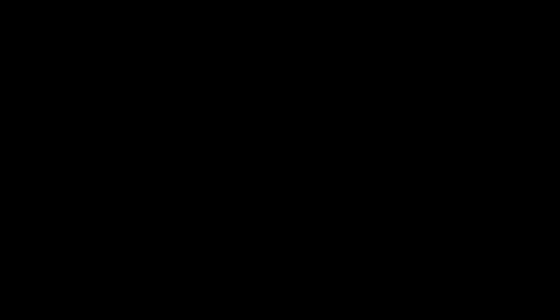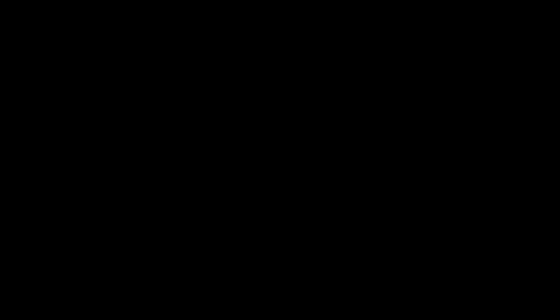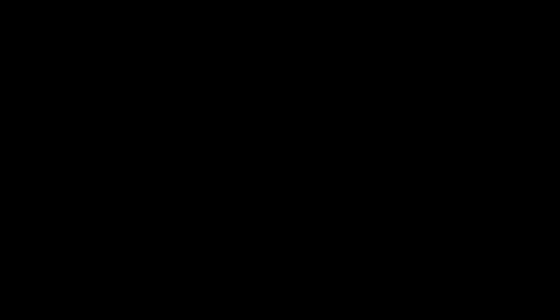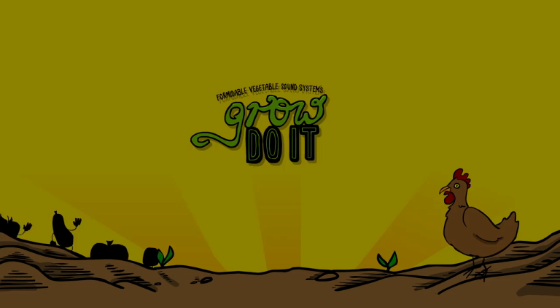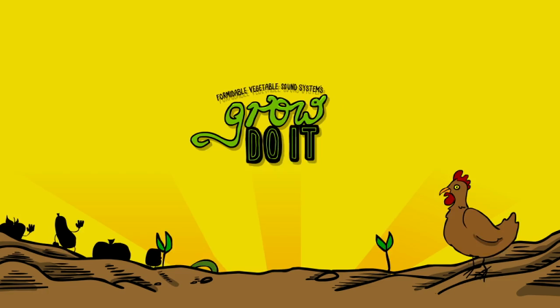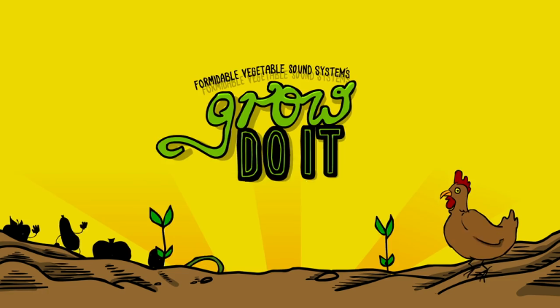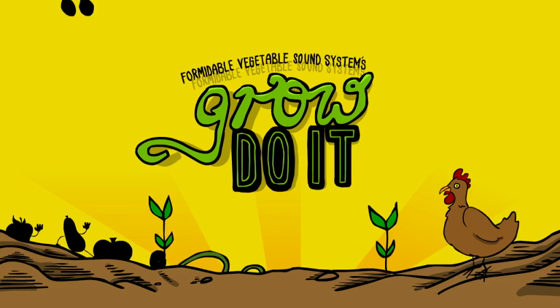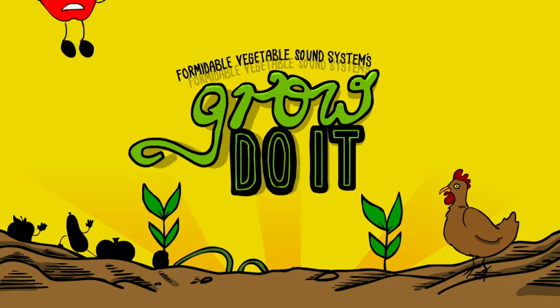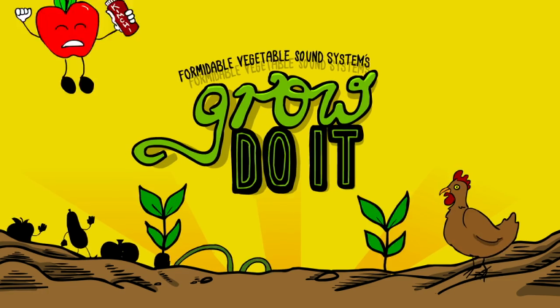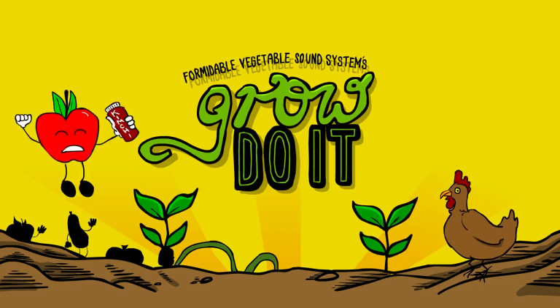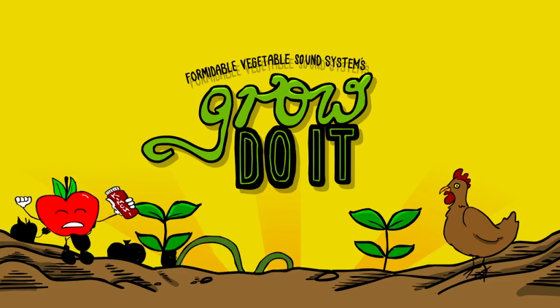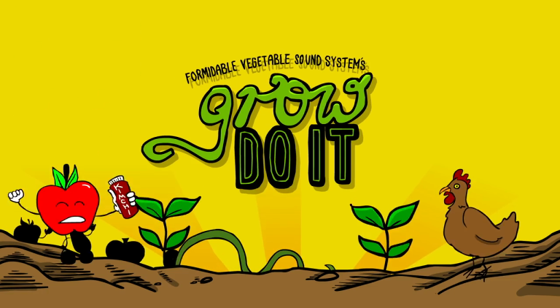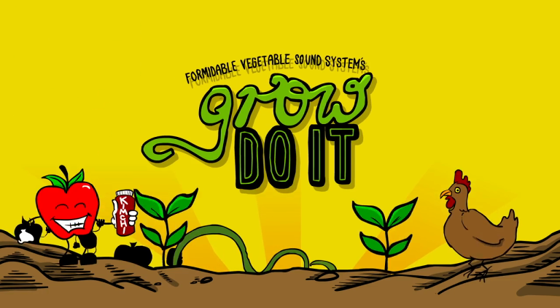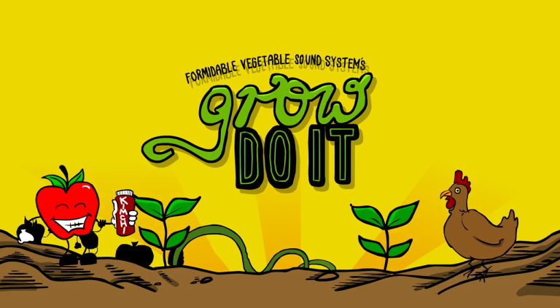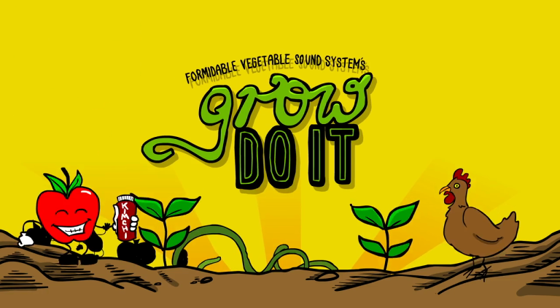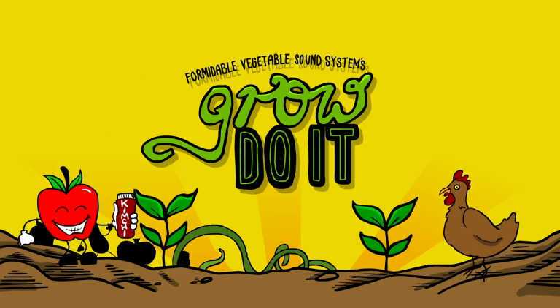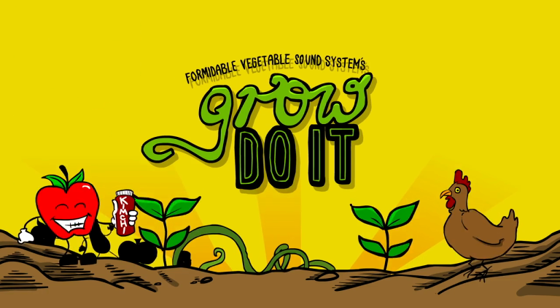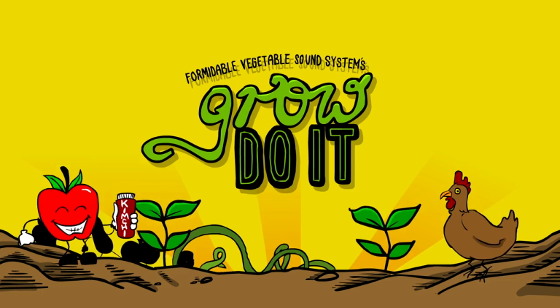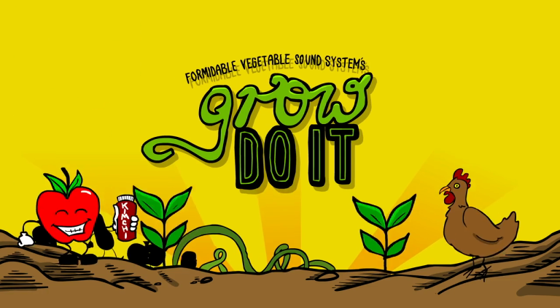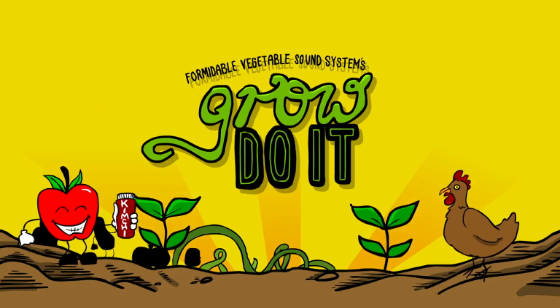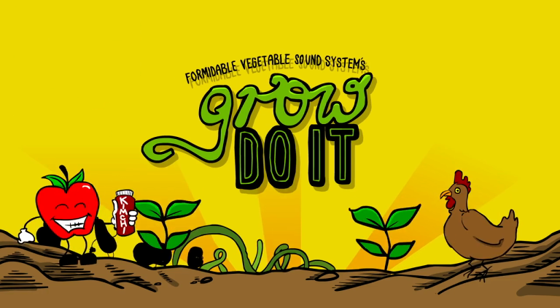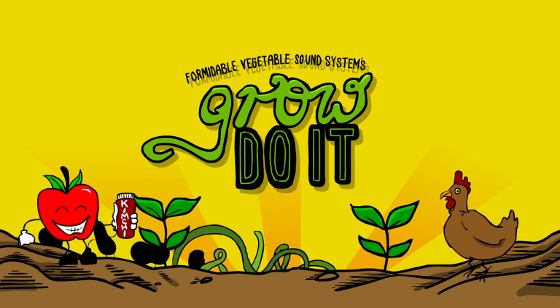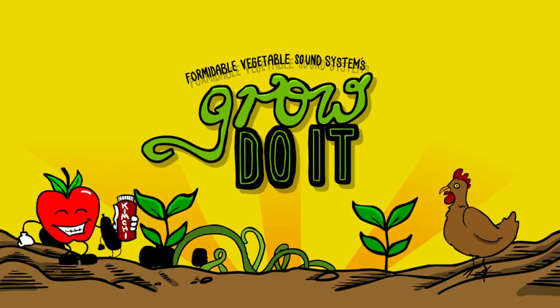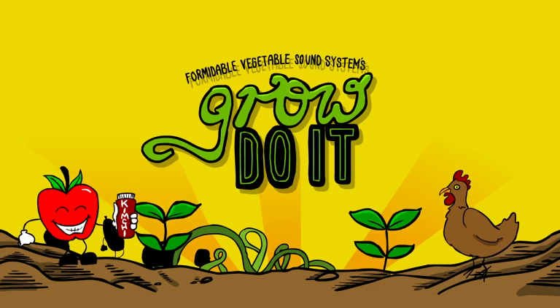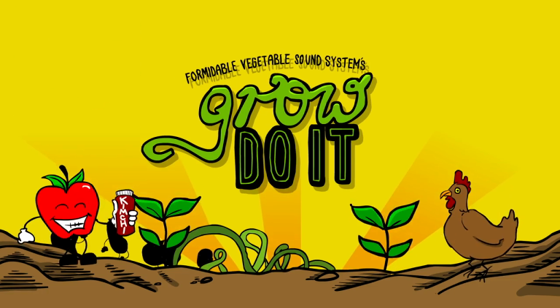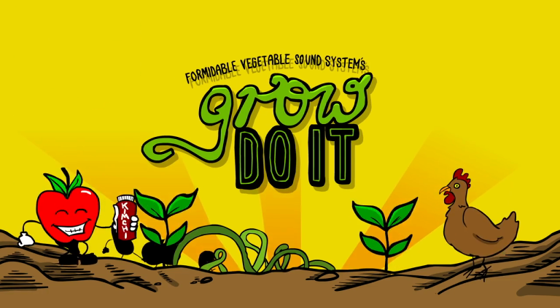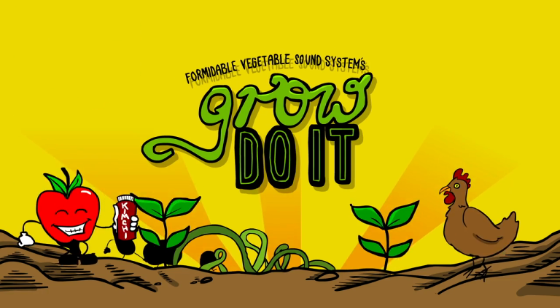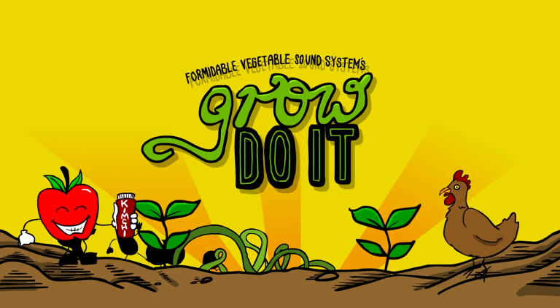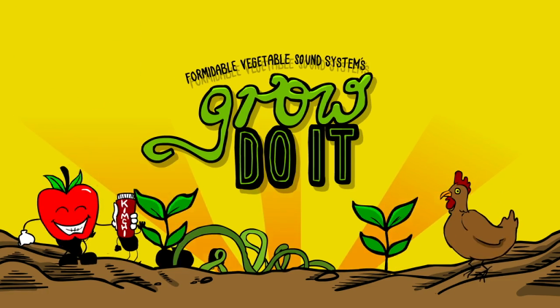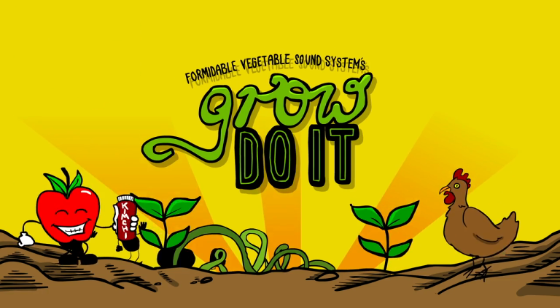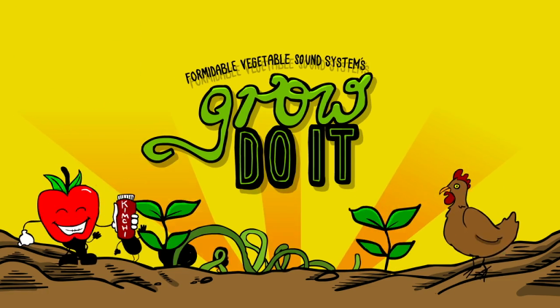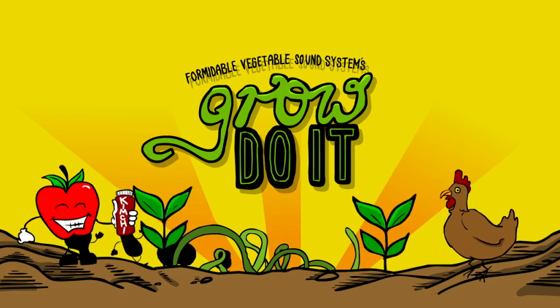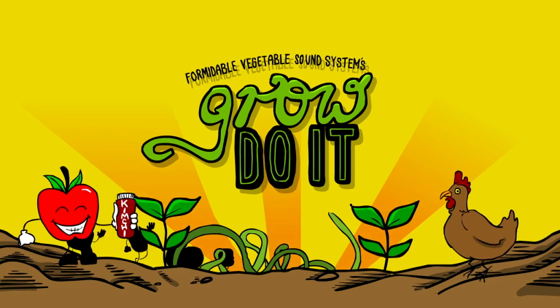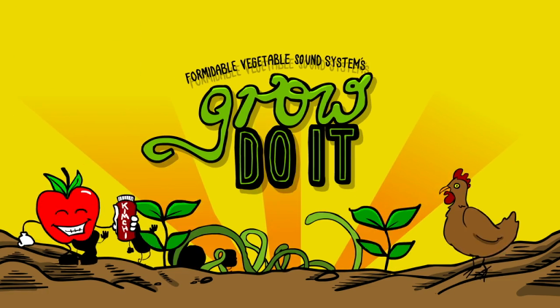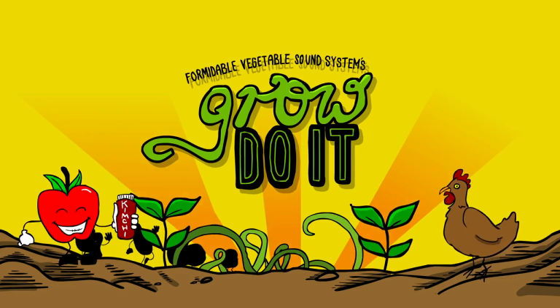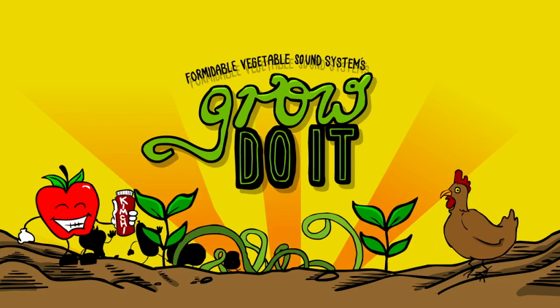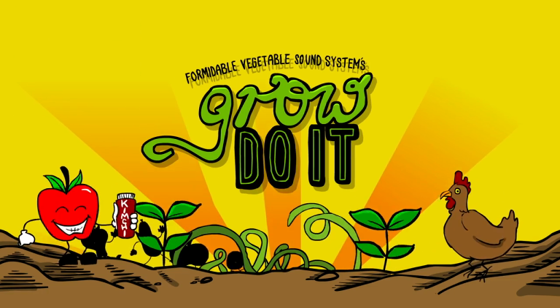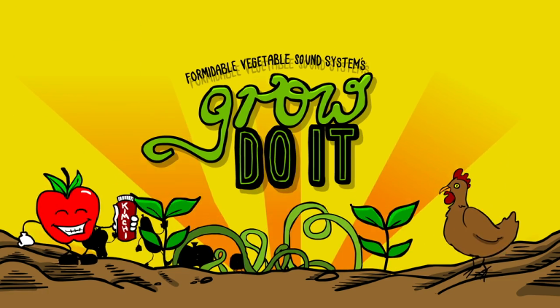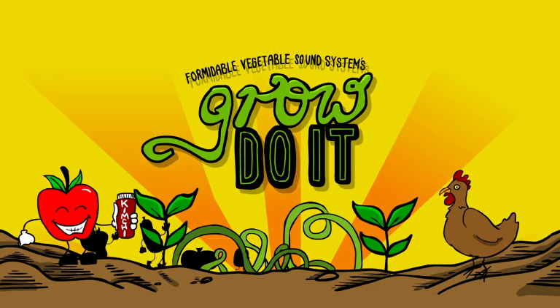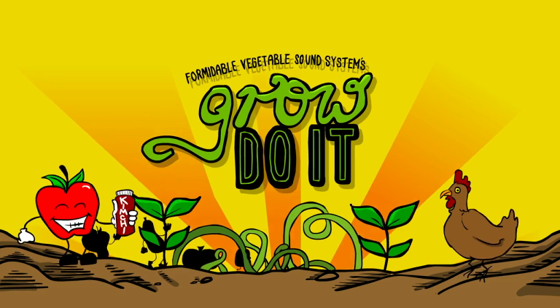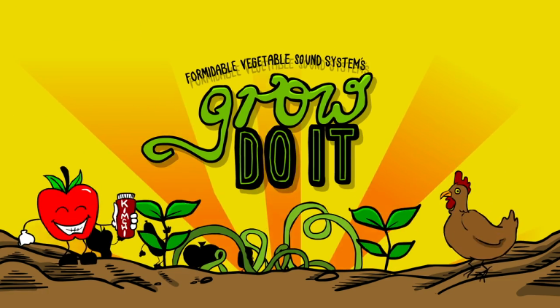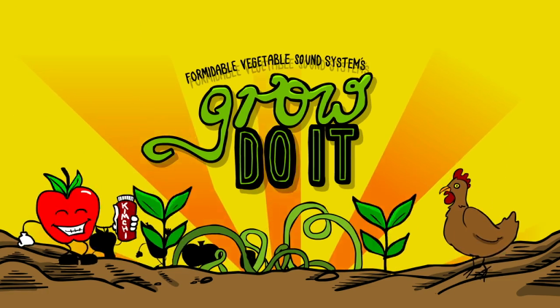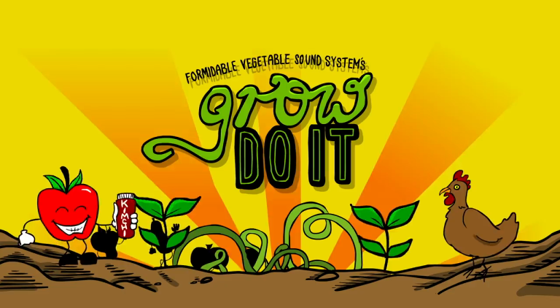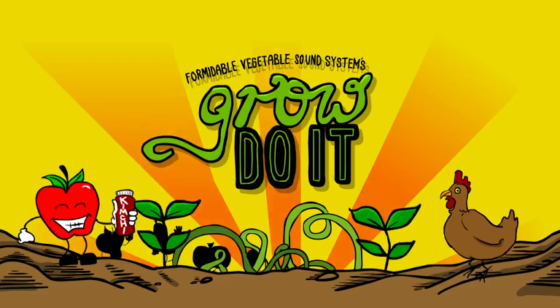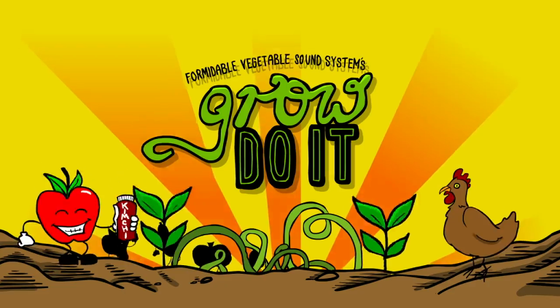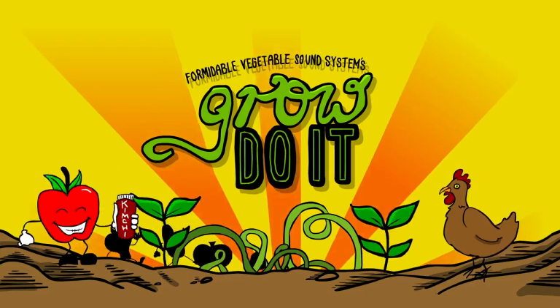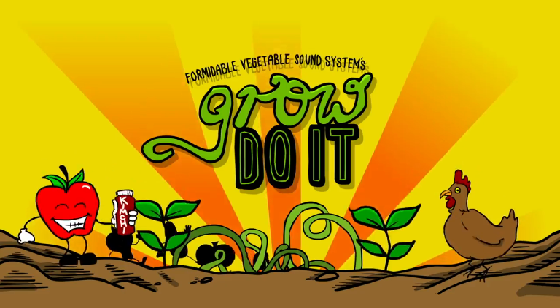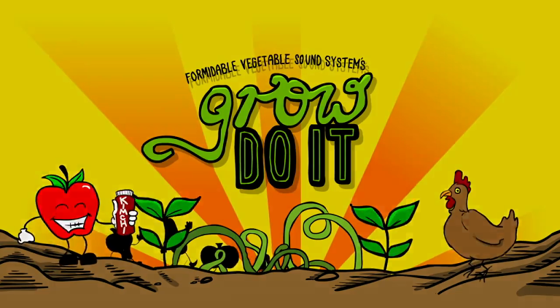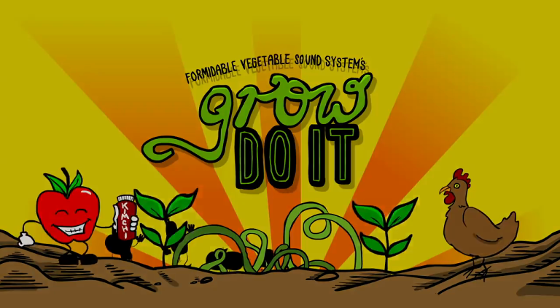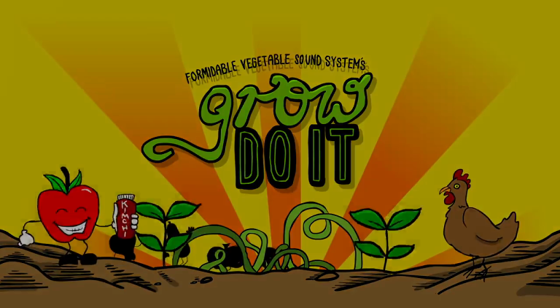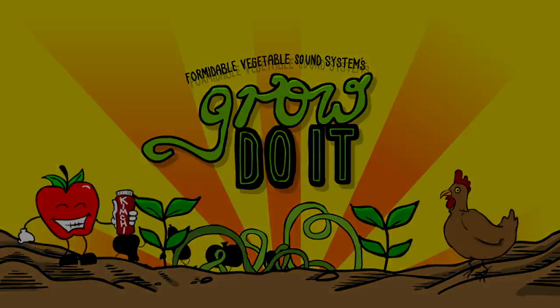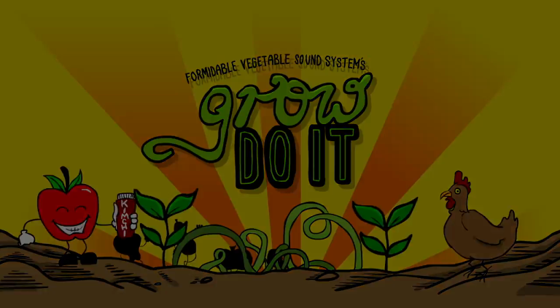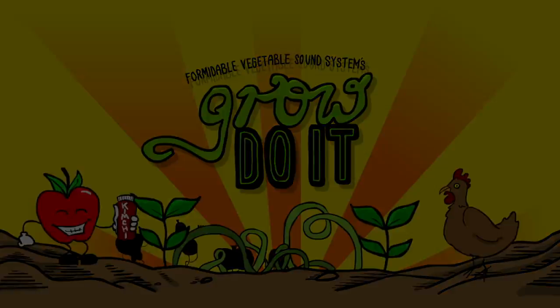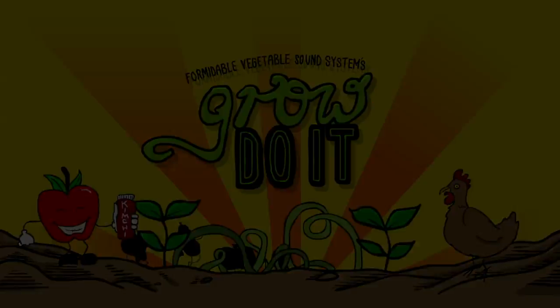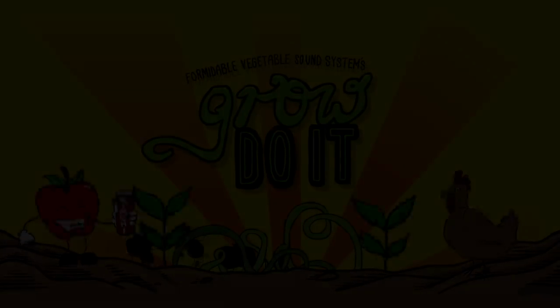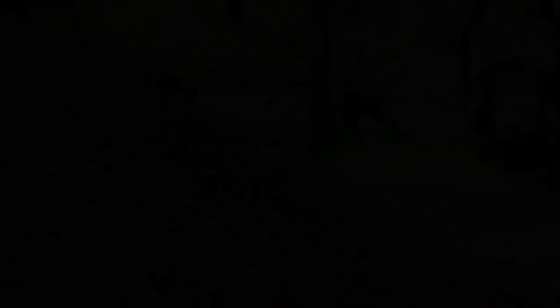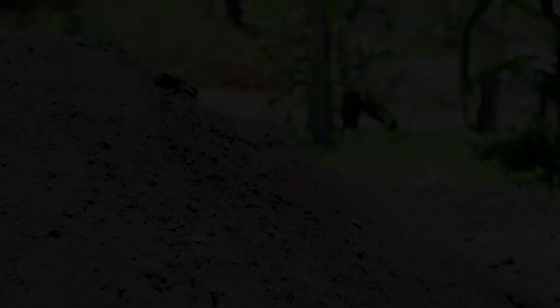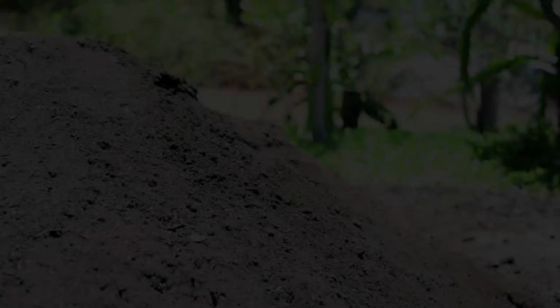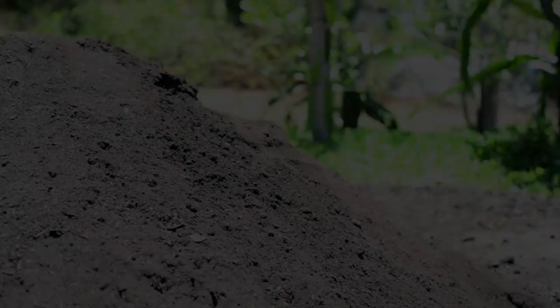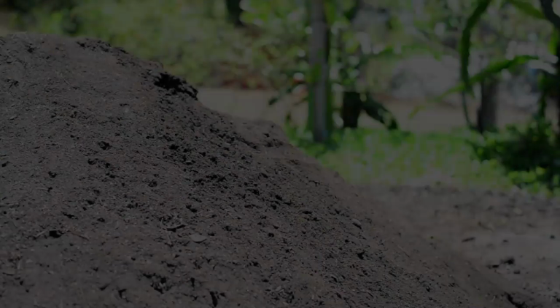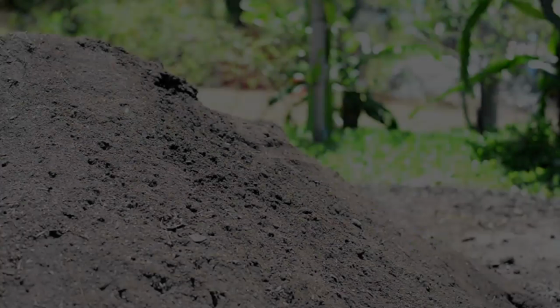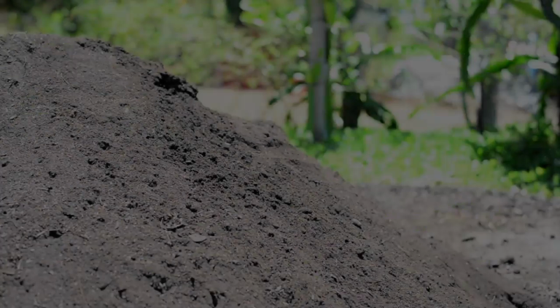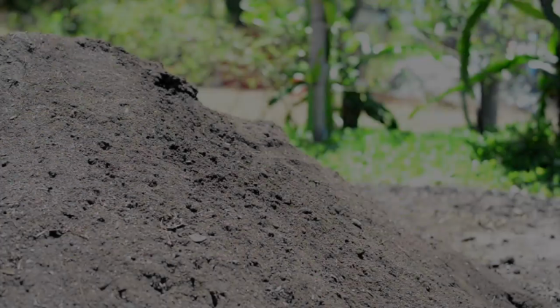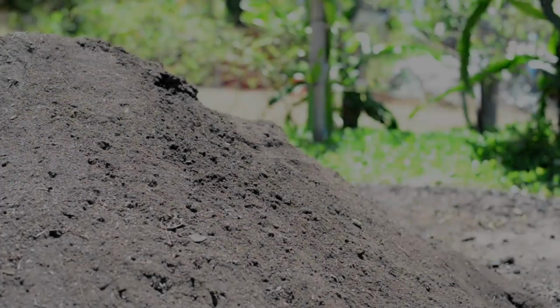Come on let's grow, grow do it, so we can share it round with all our friends.